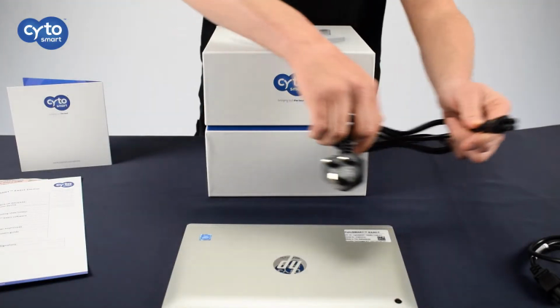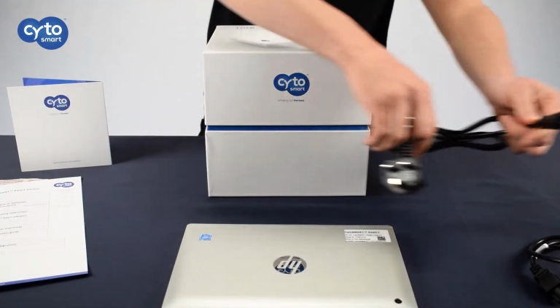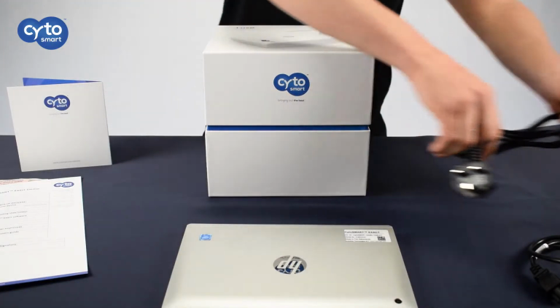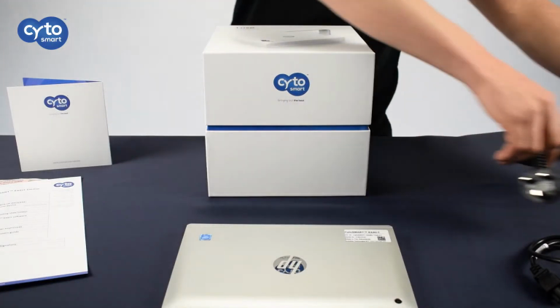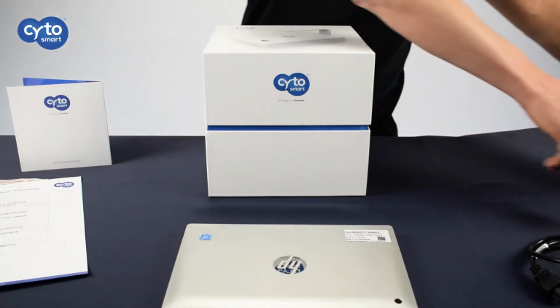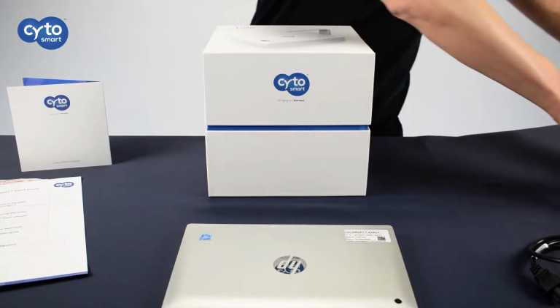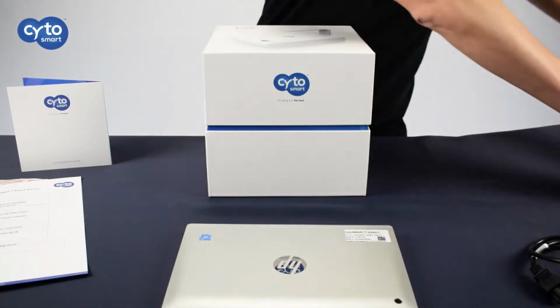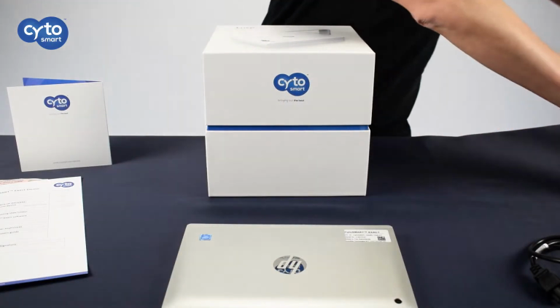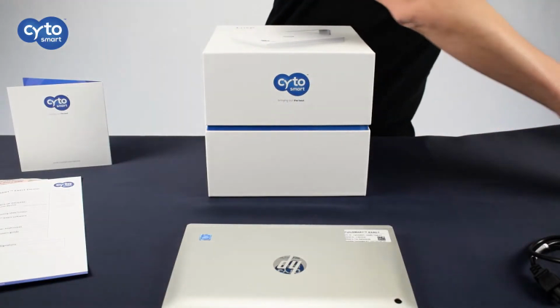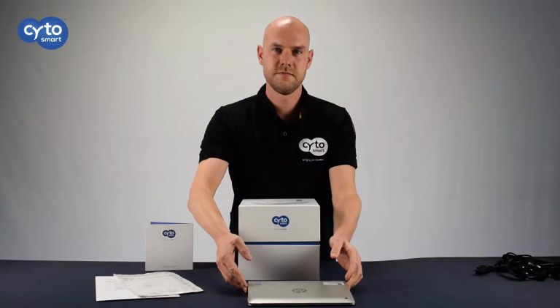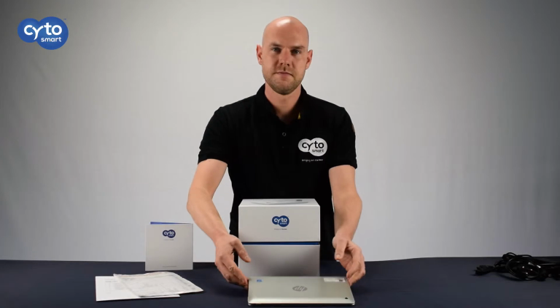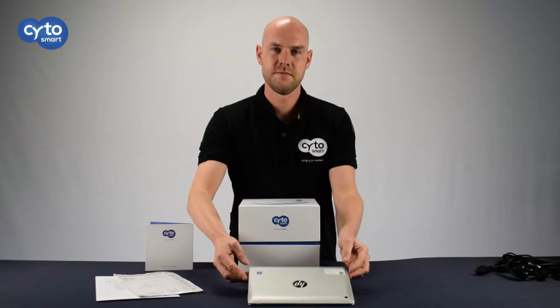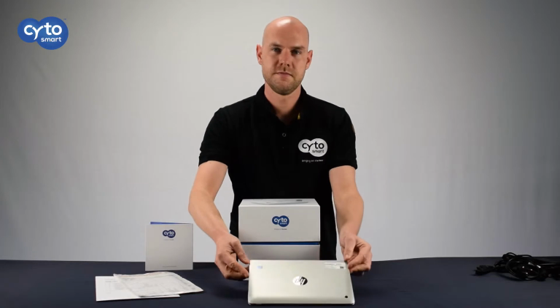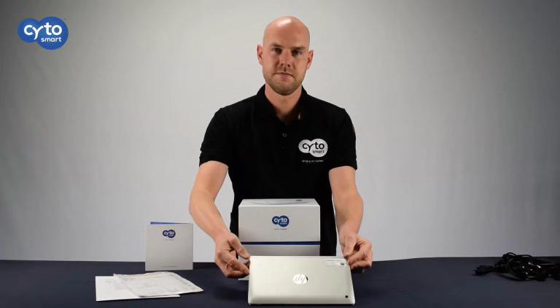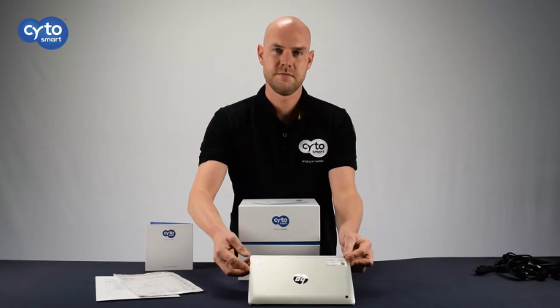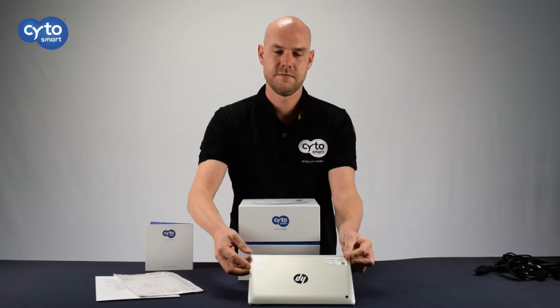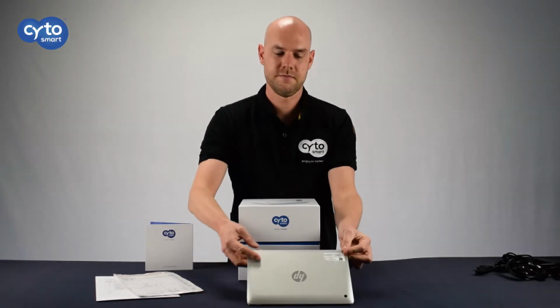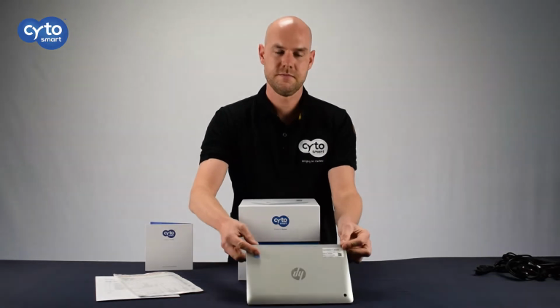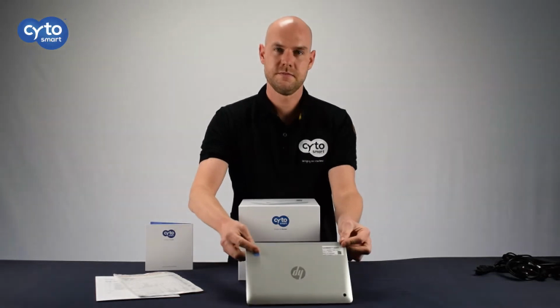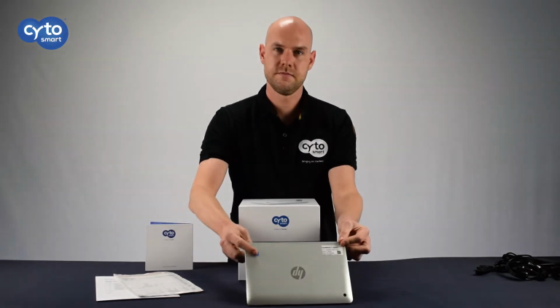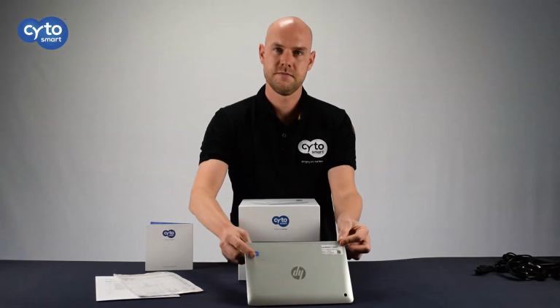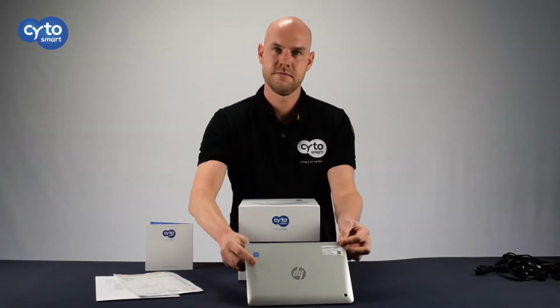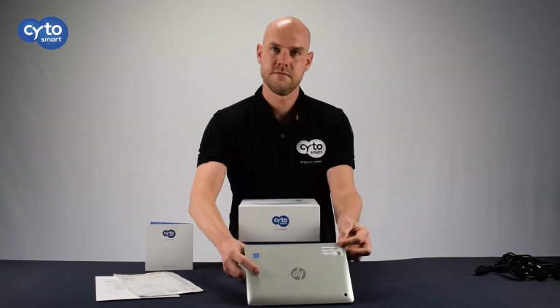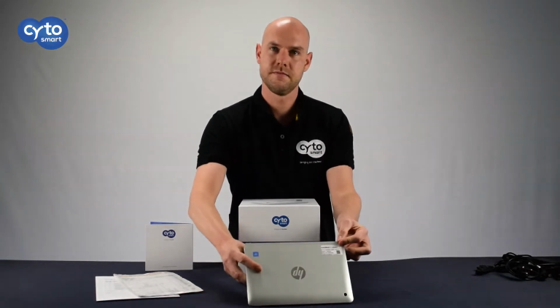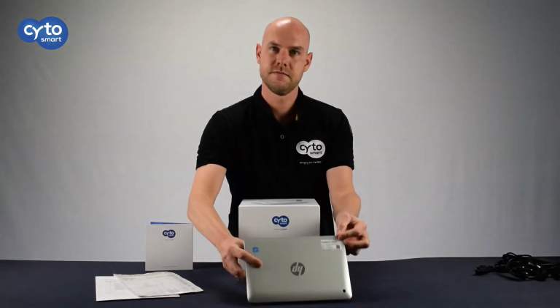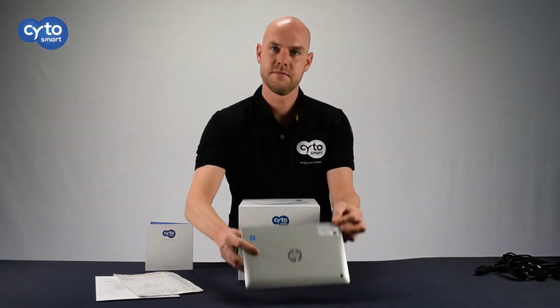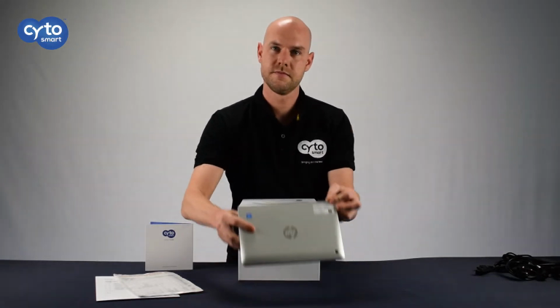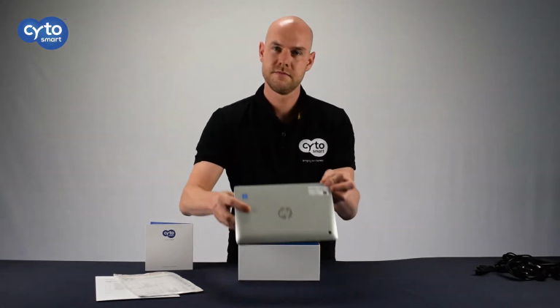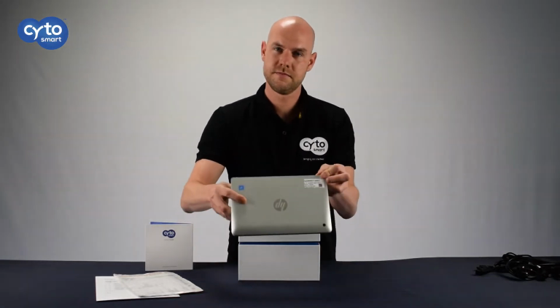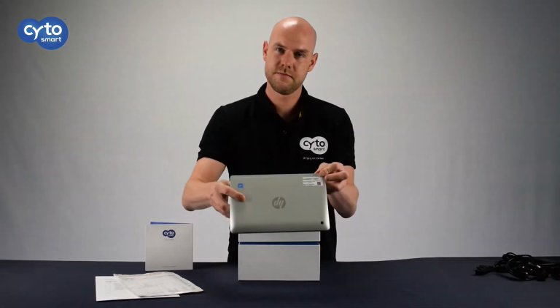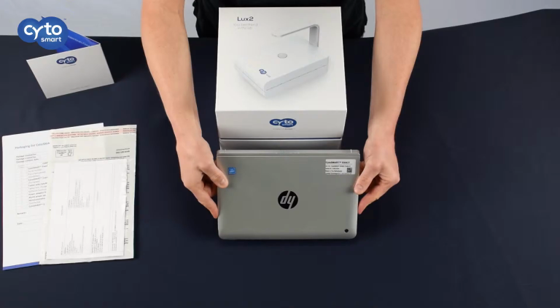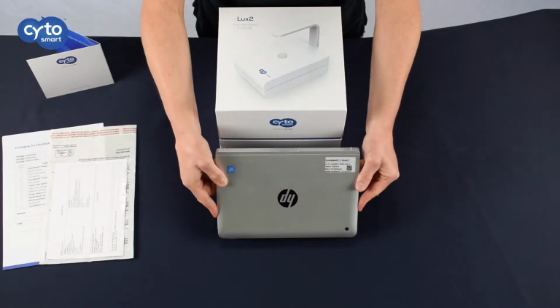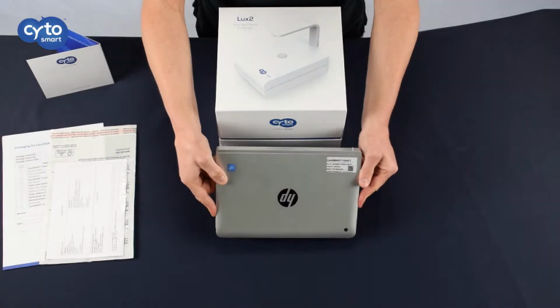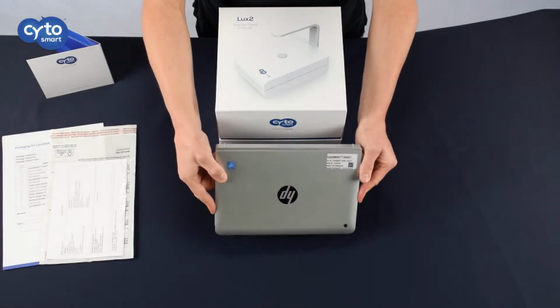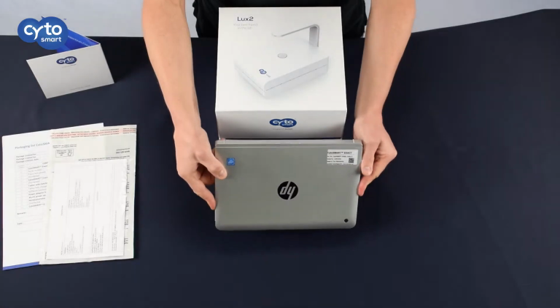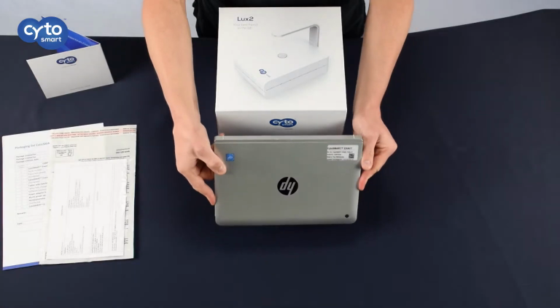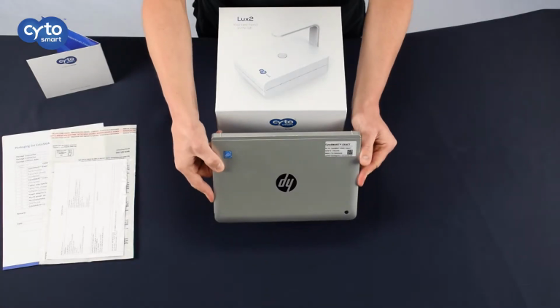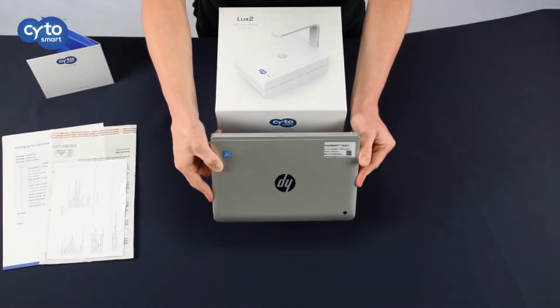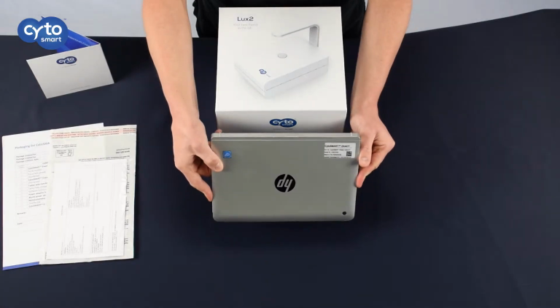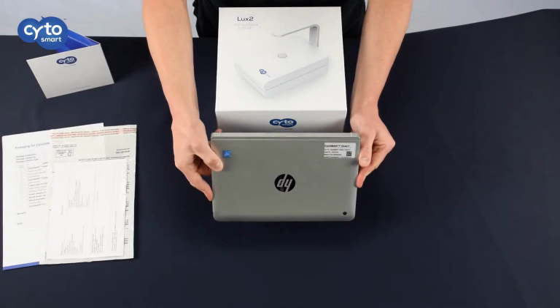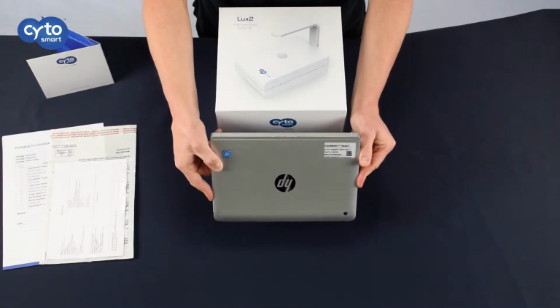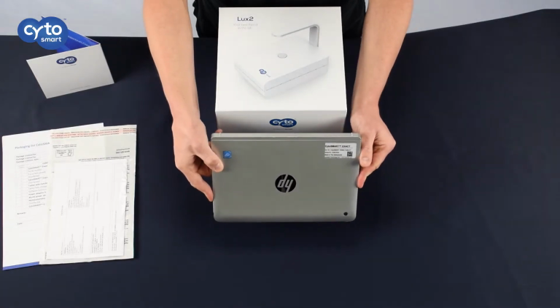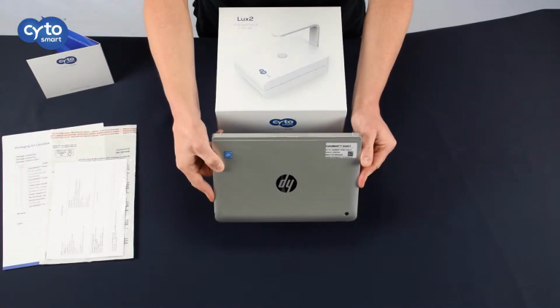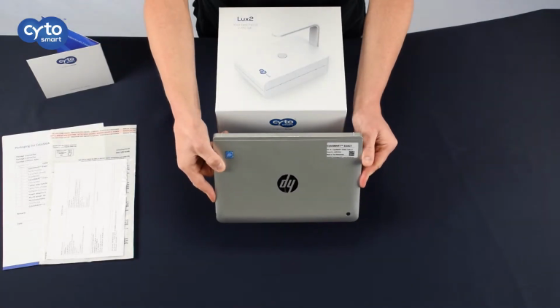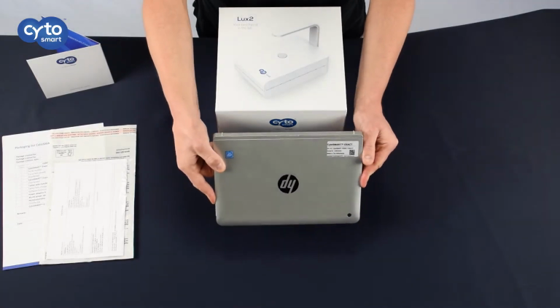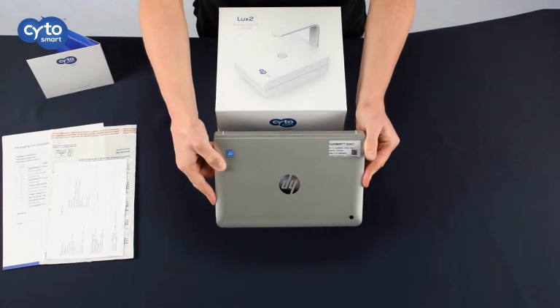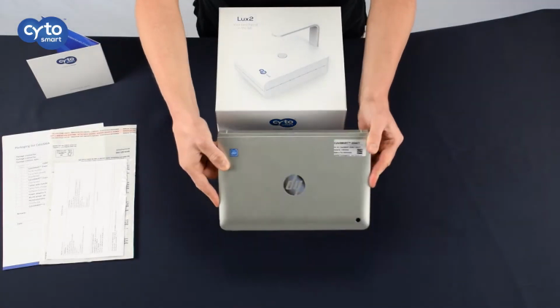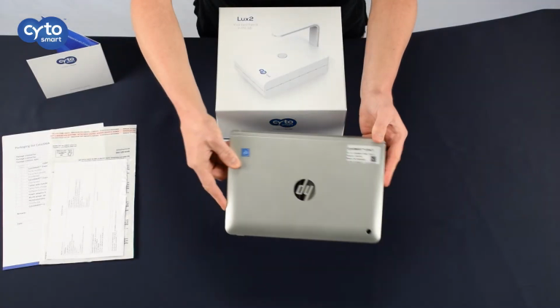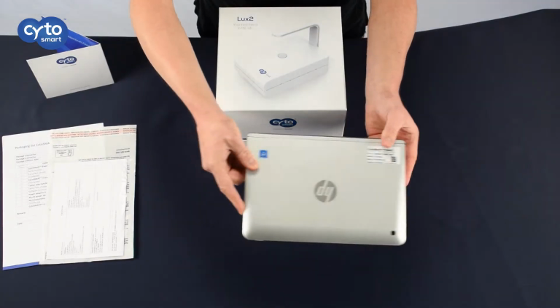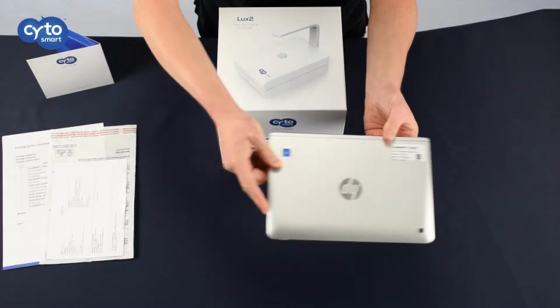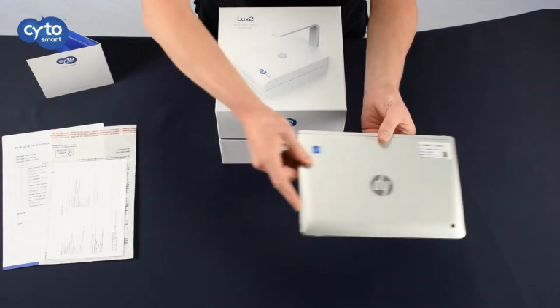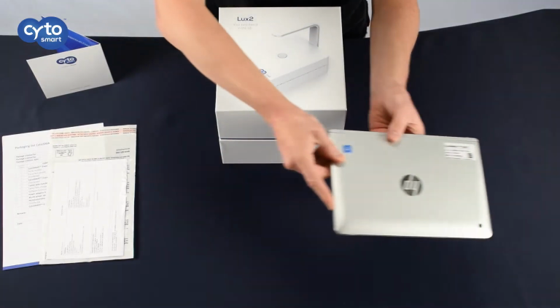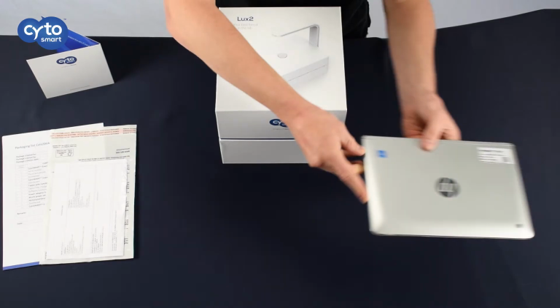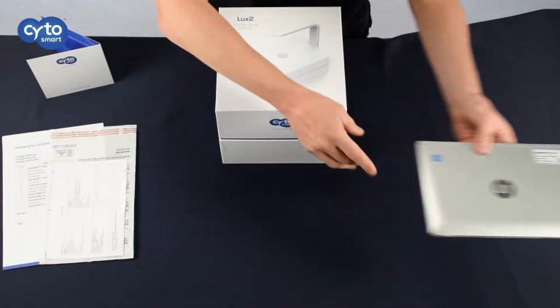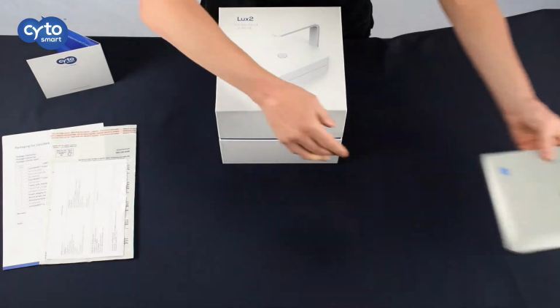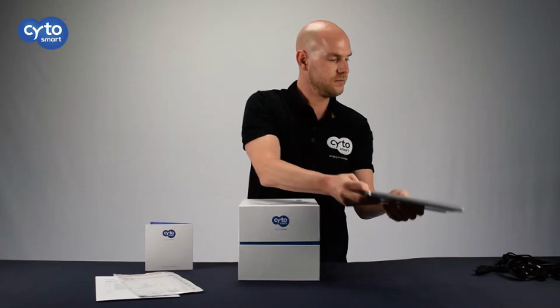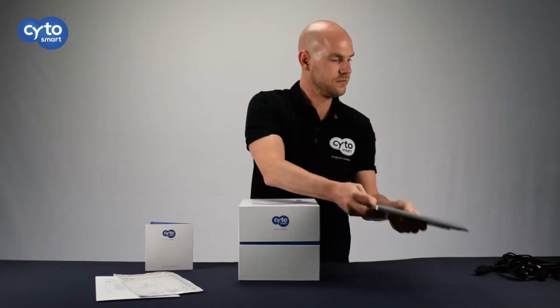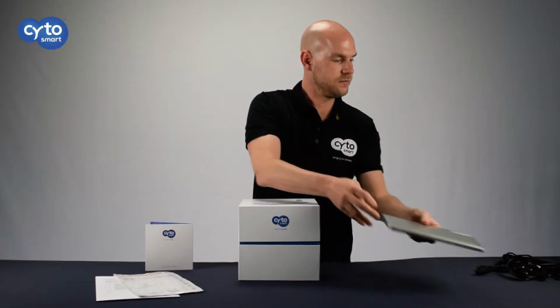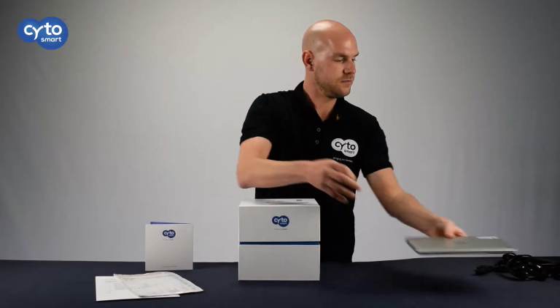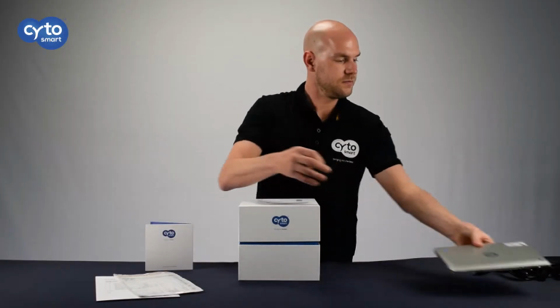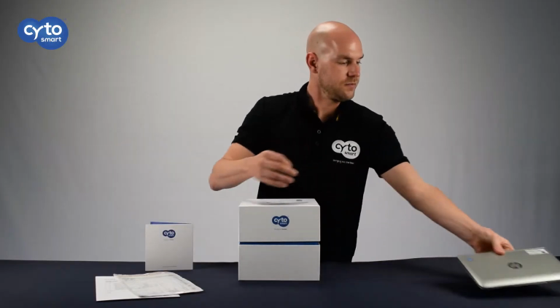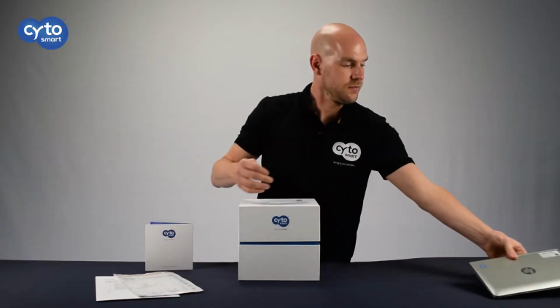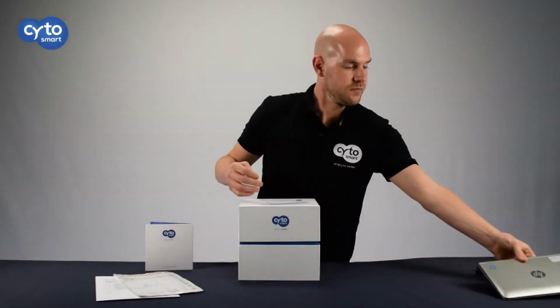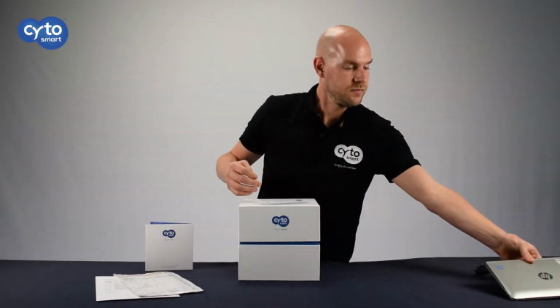A tablet for monitoring your results is also included, but the model may vary. This is included in both the trial and purchase versions.